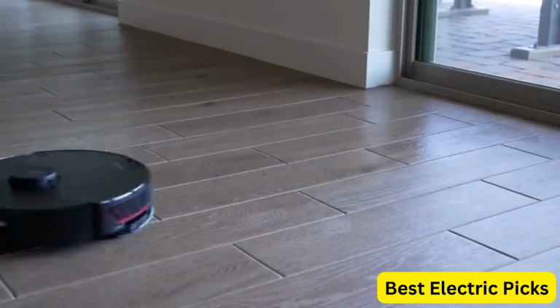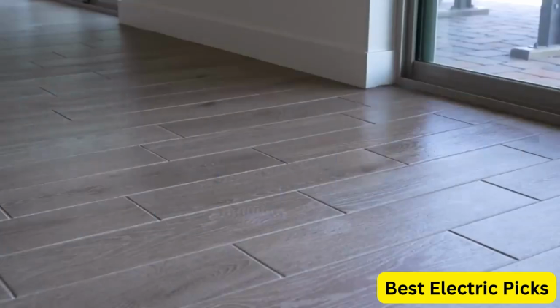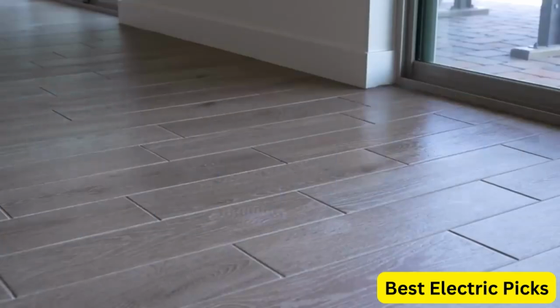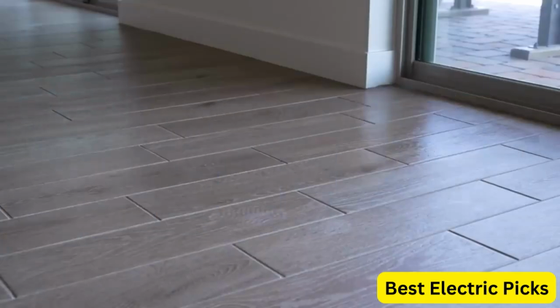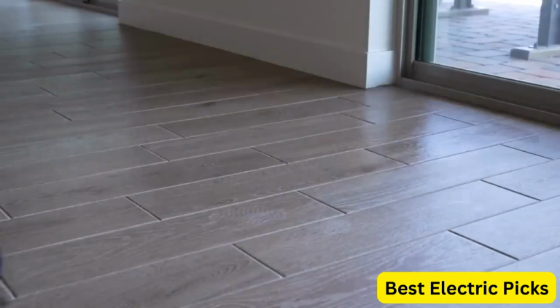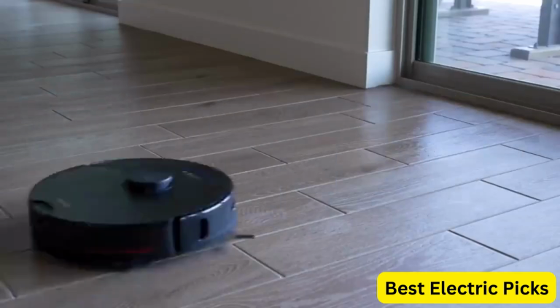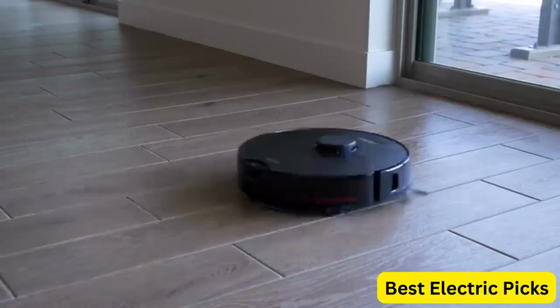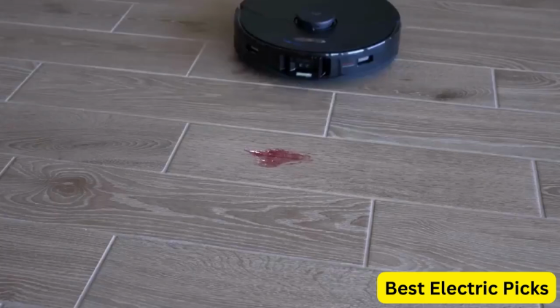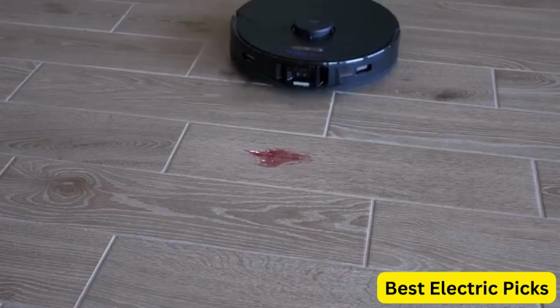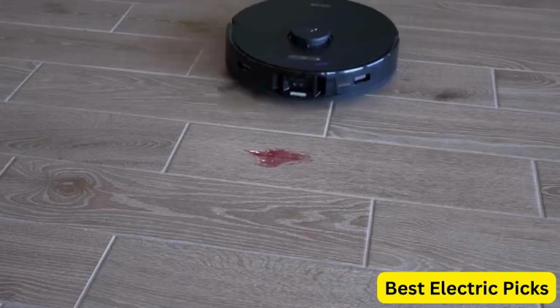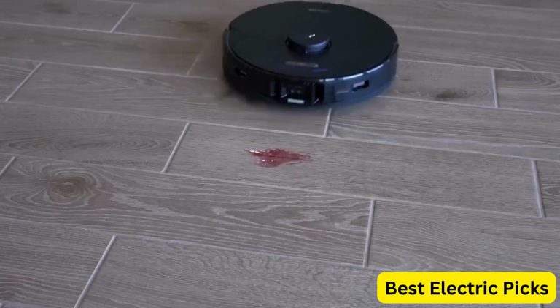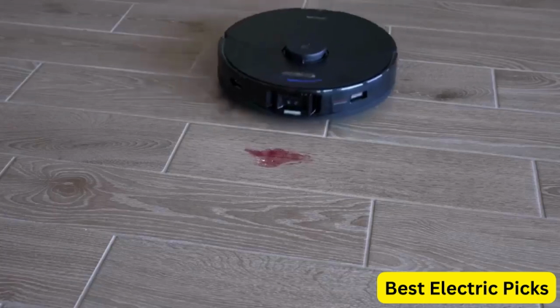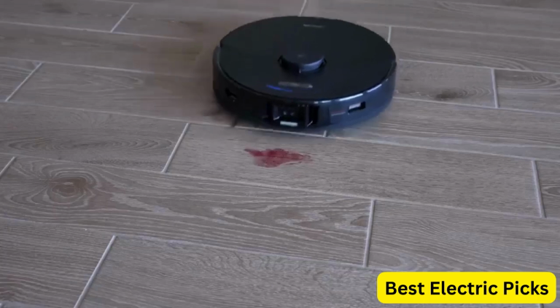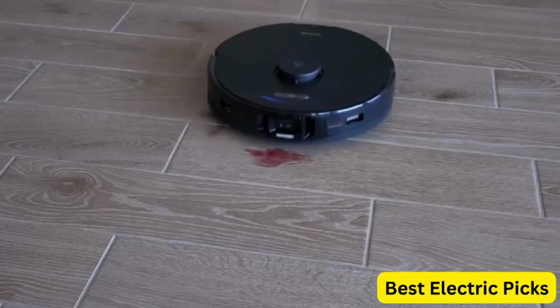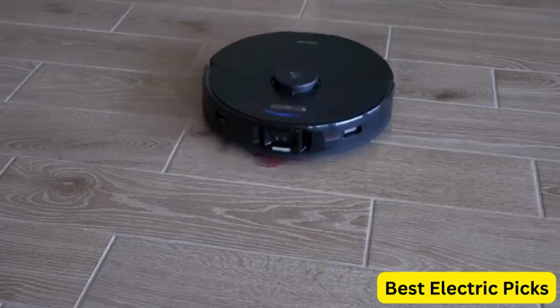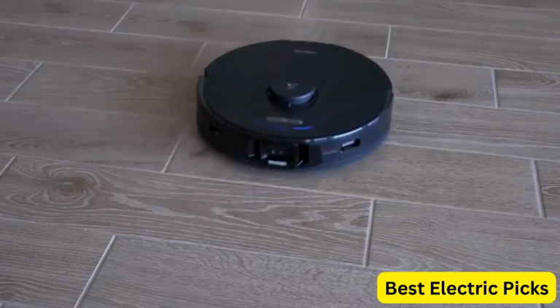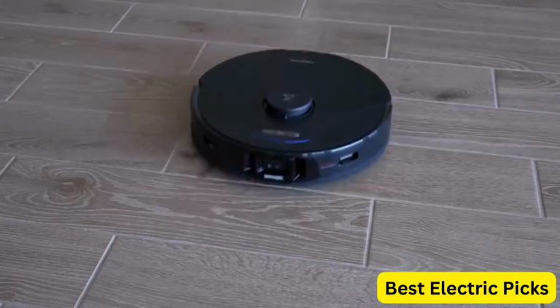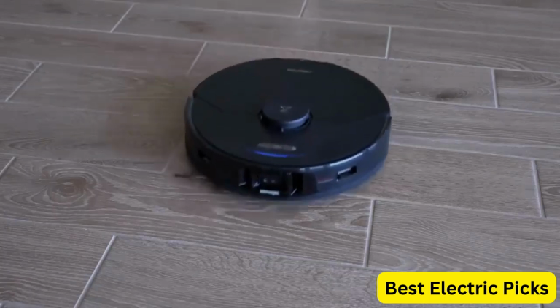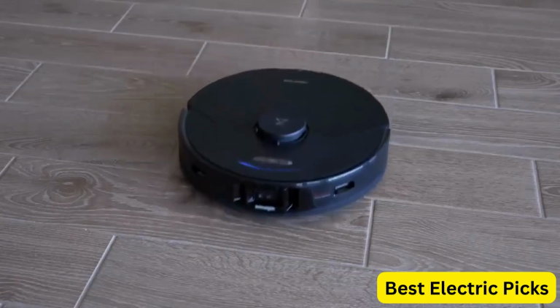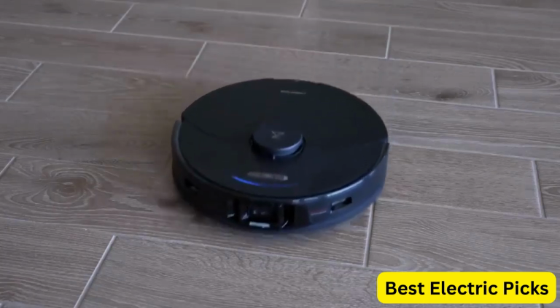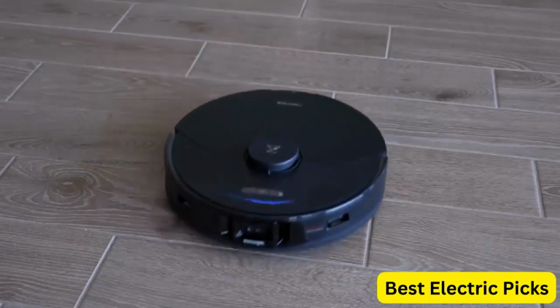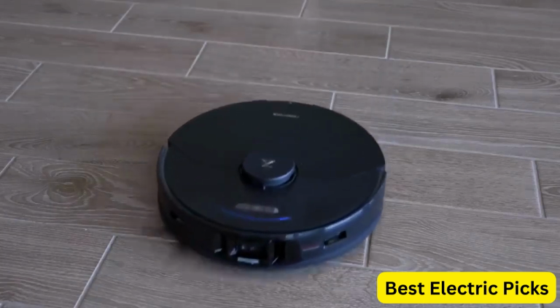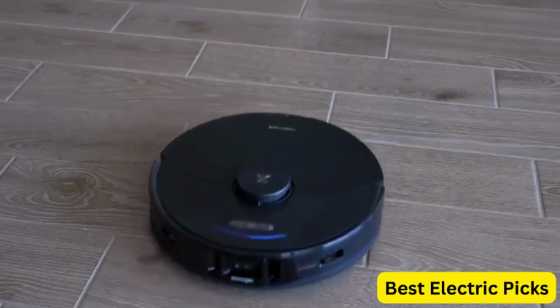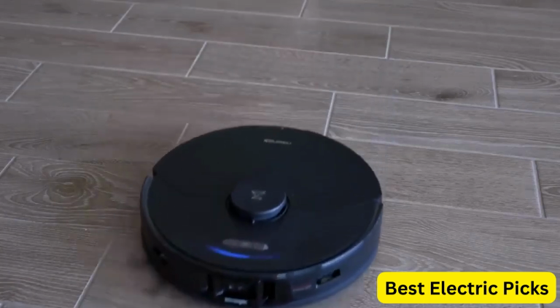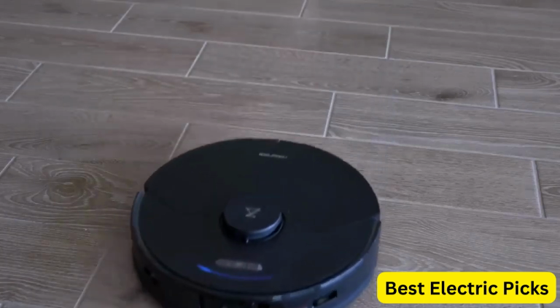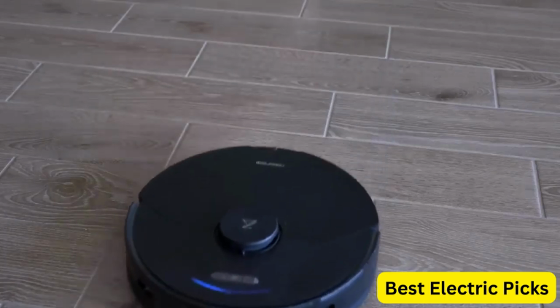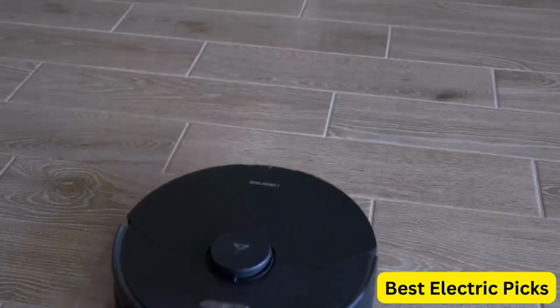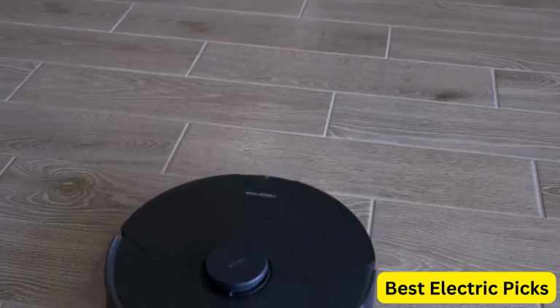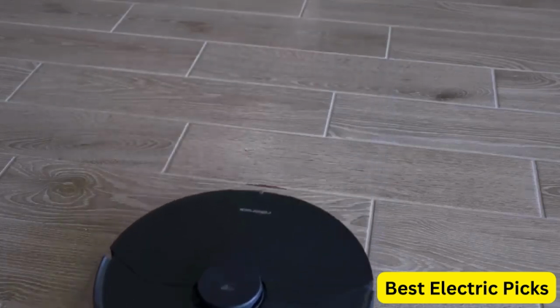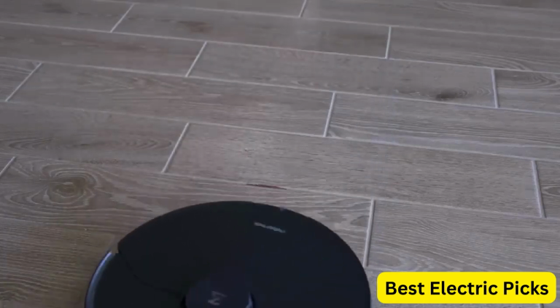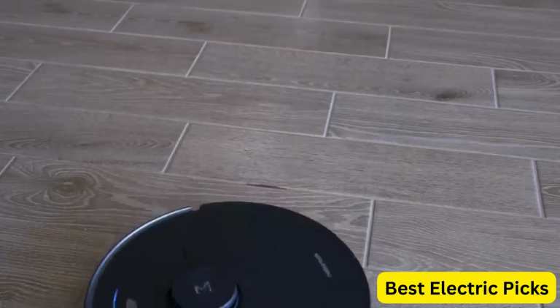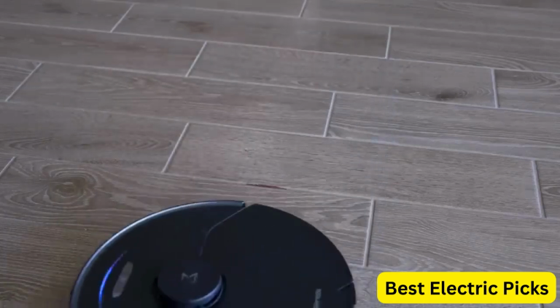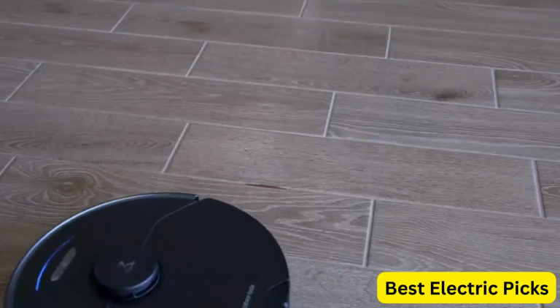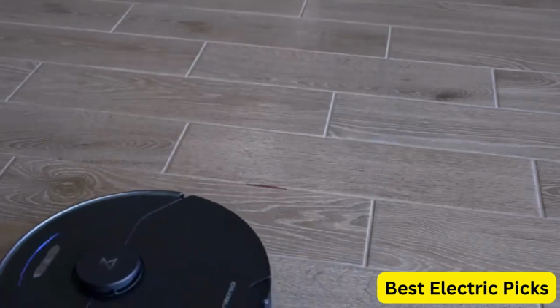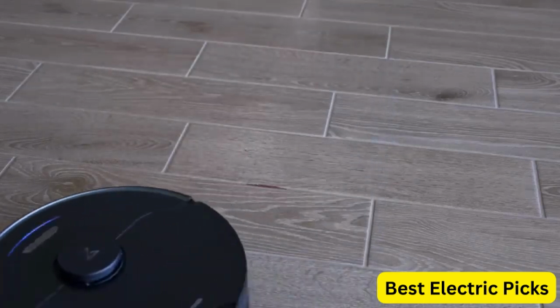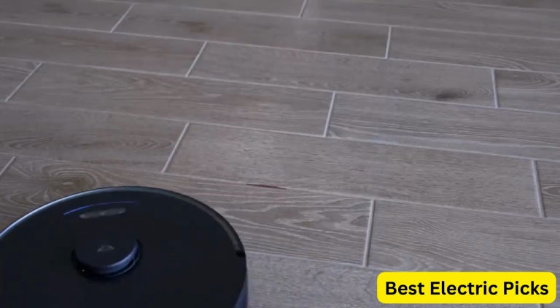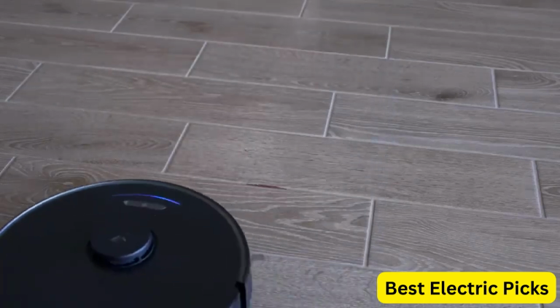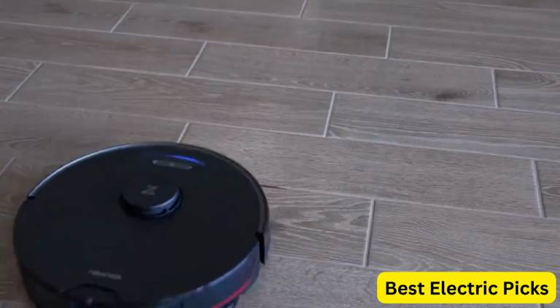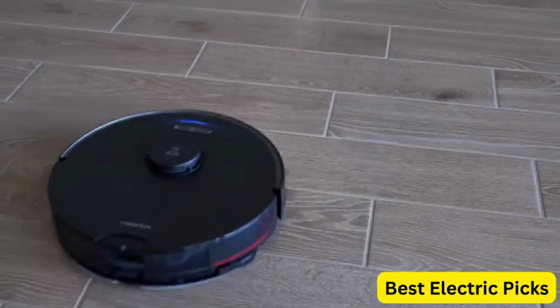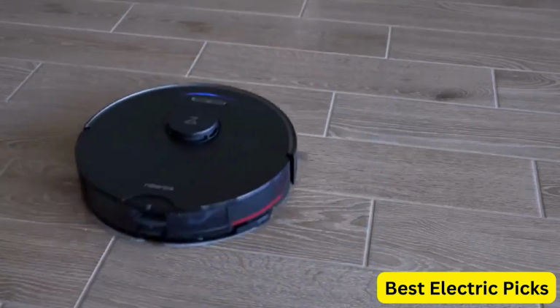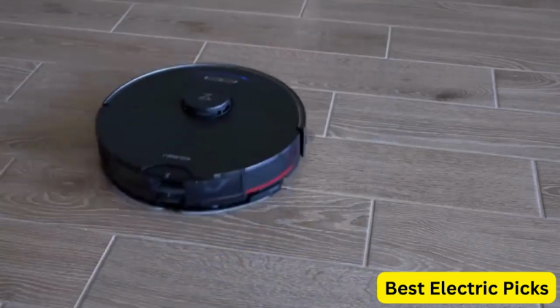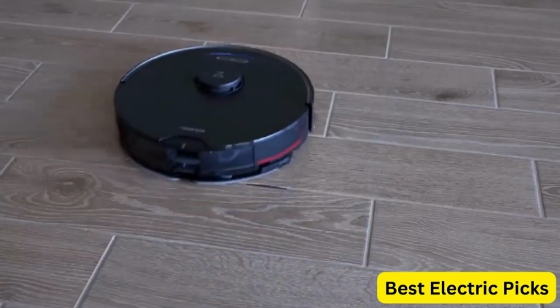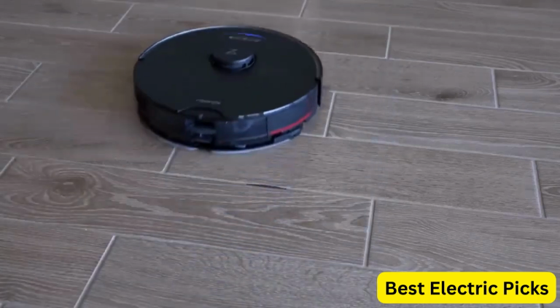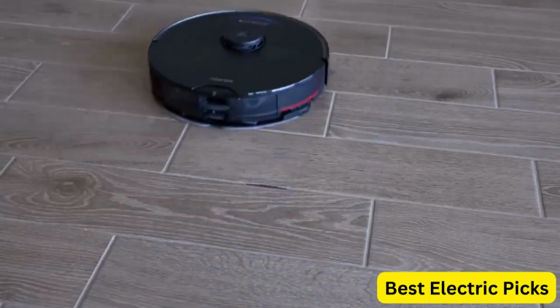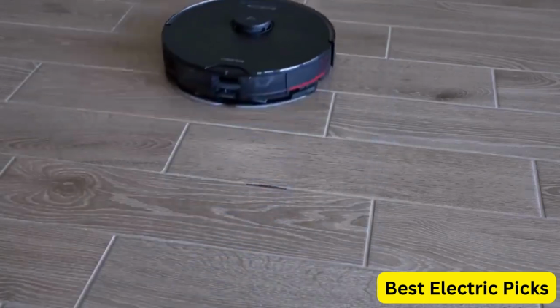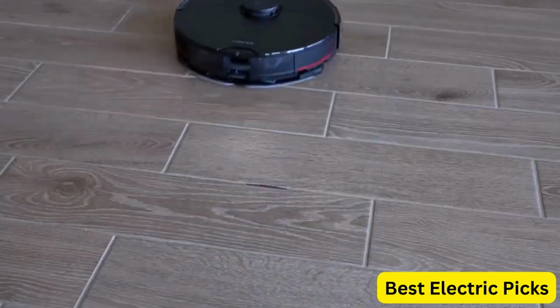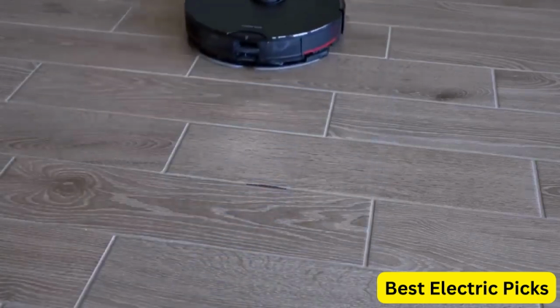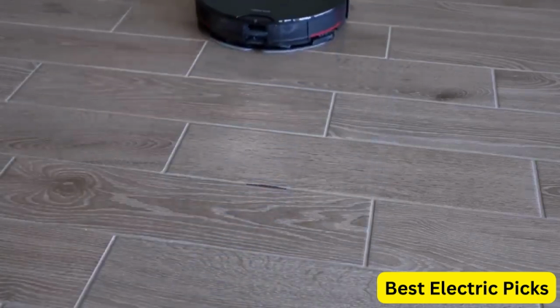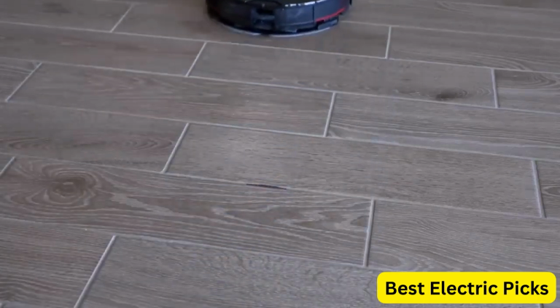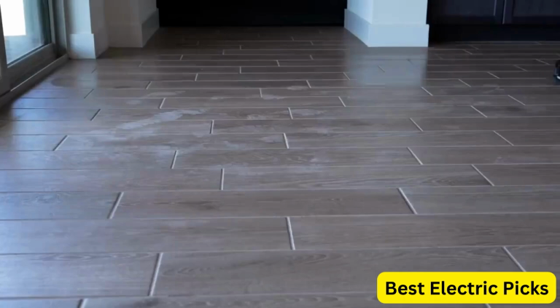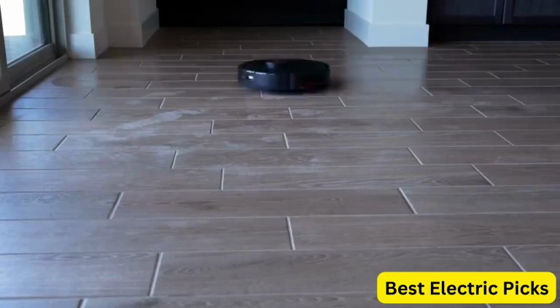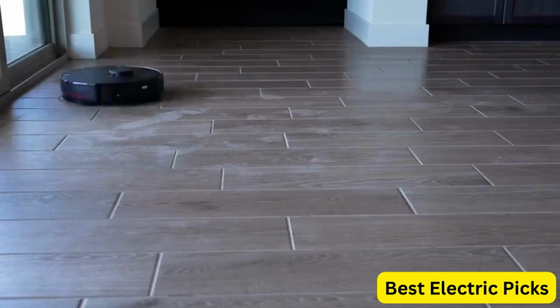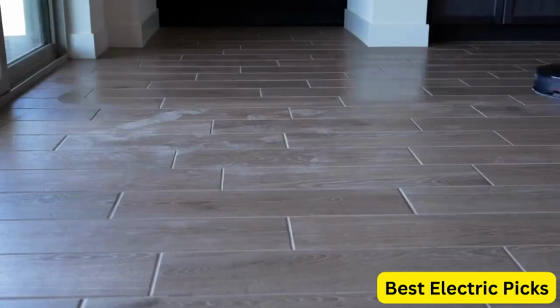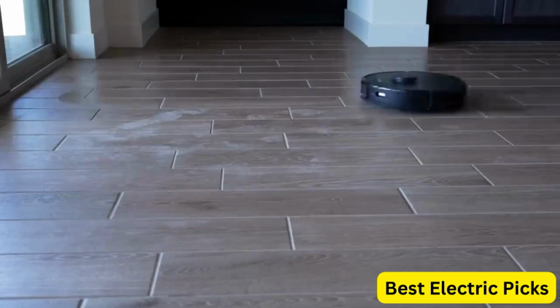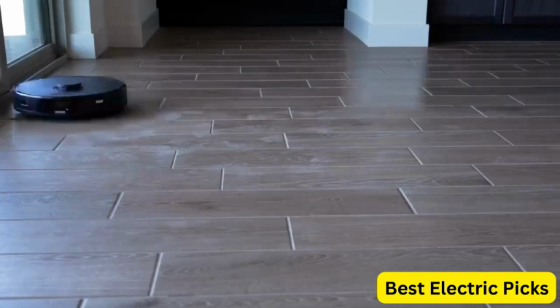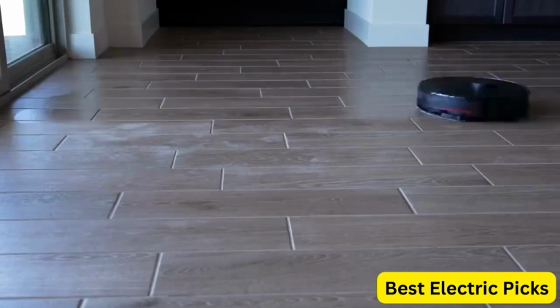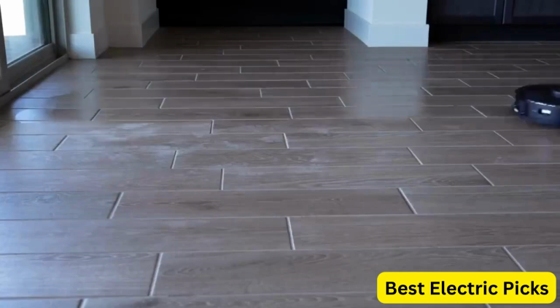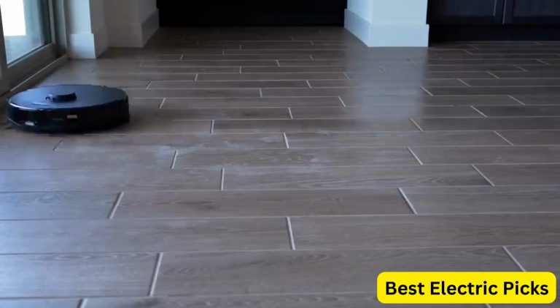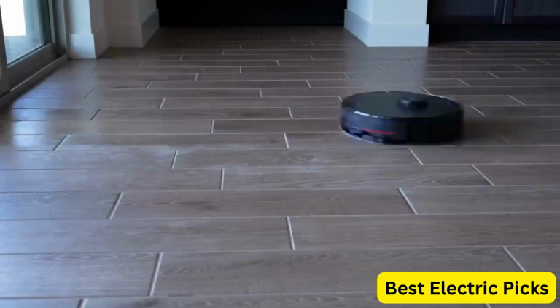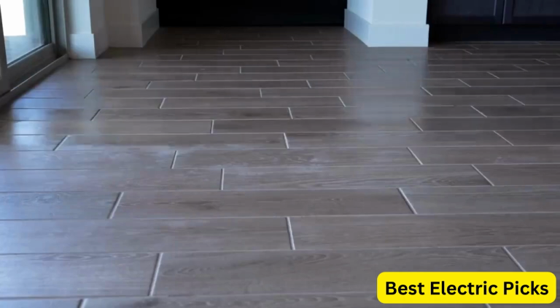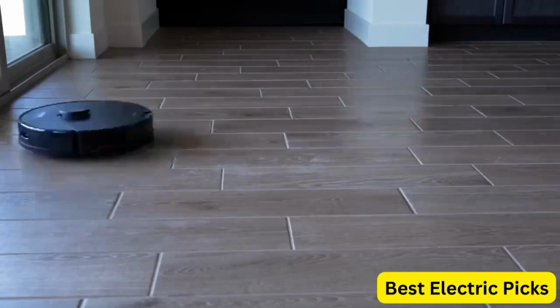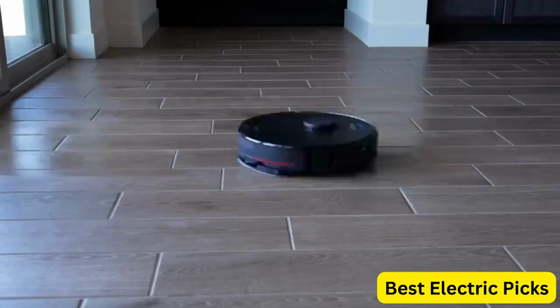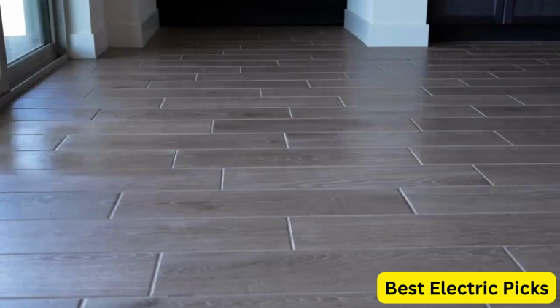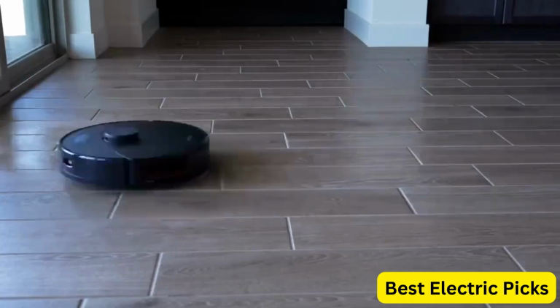Overall, the Roborock S7 Max V Ultra is an excellent choice for those looking for a highly efficient and convenient cleaning solution.